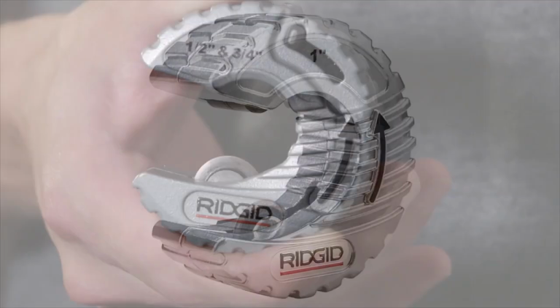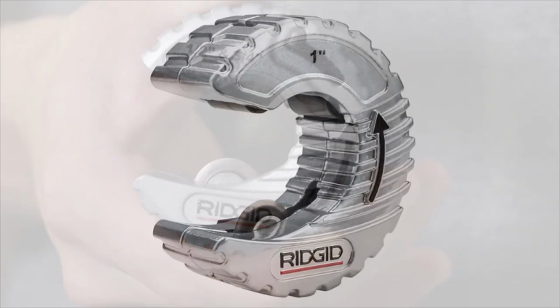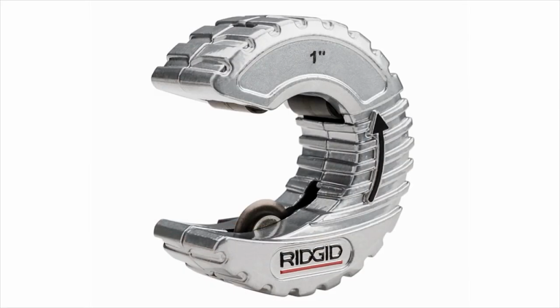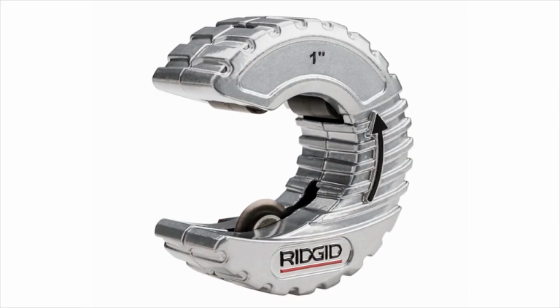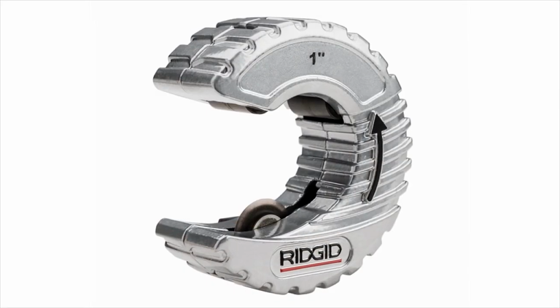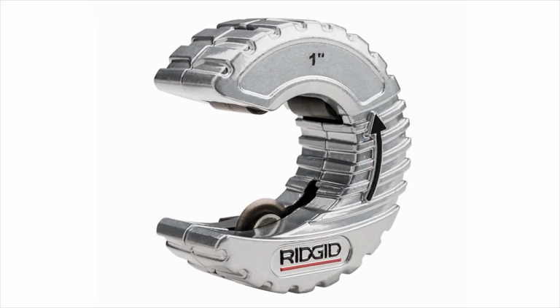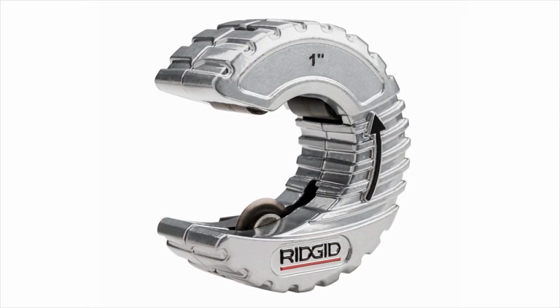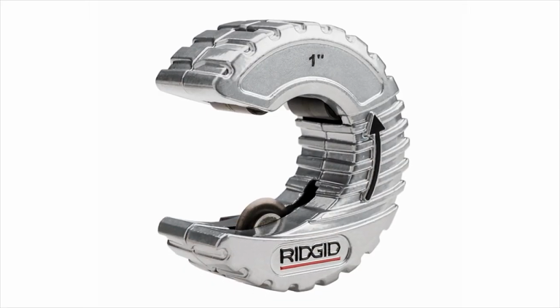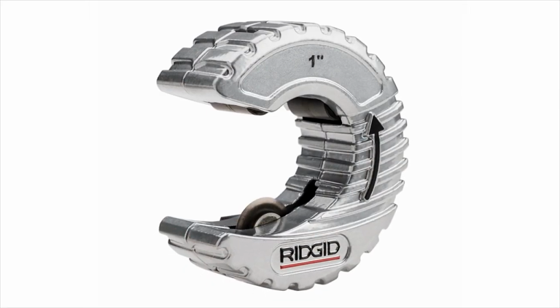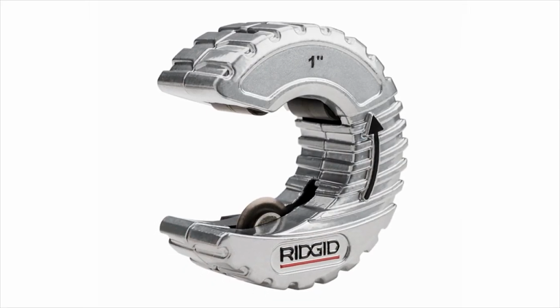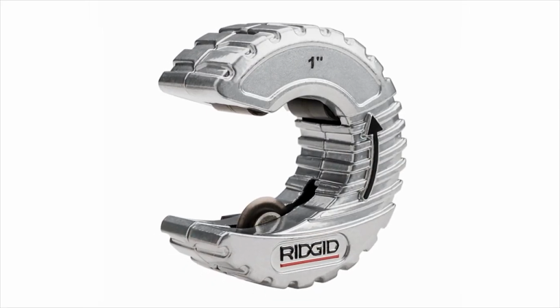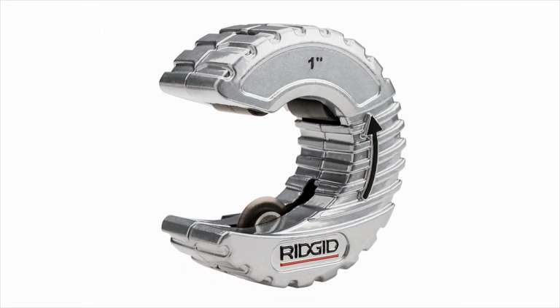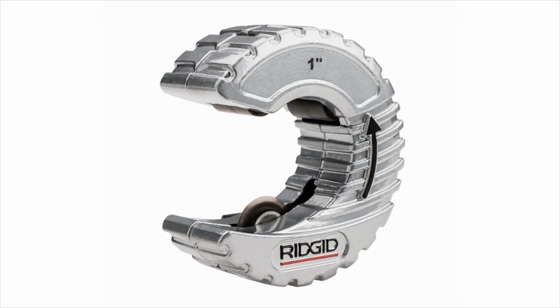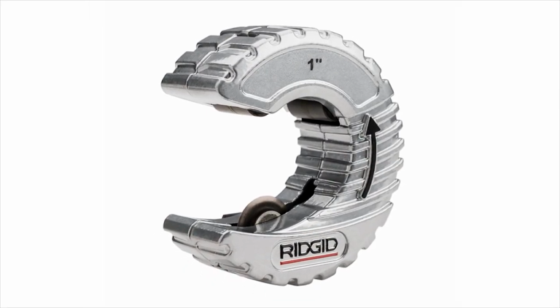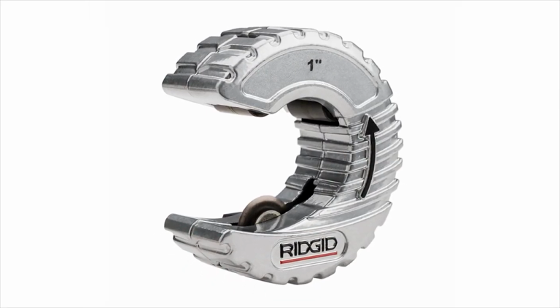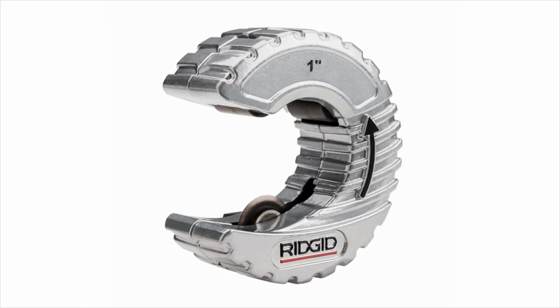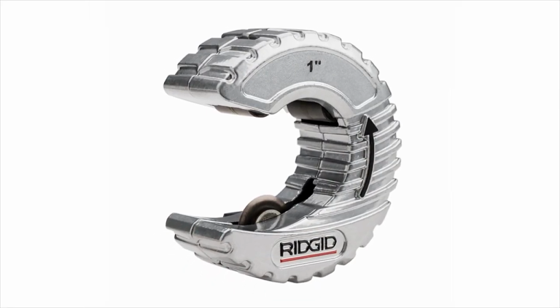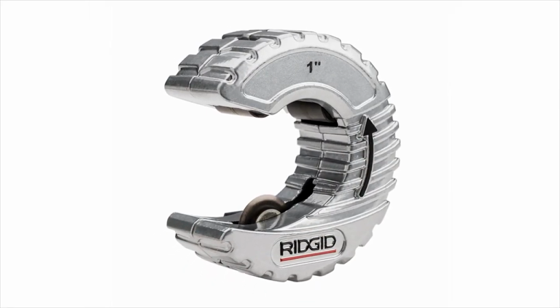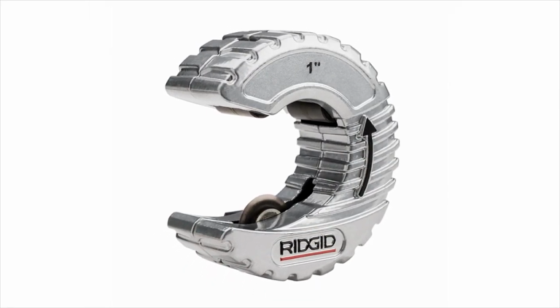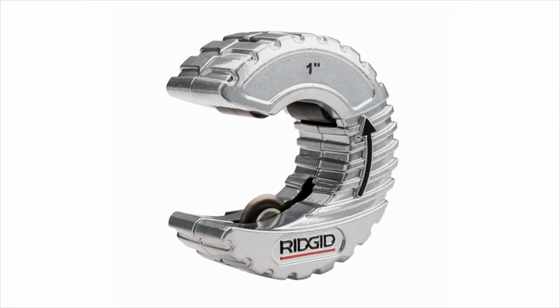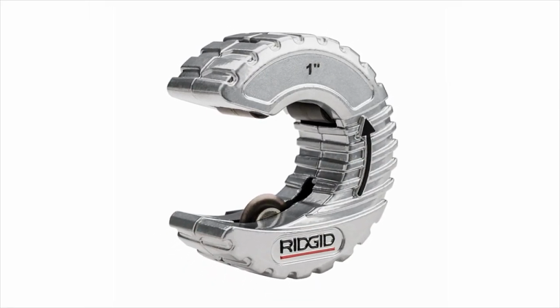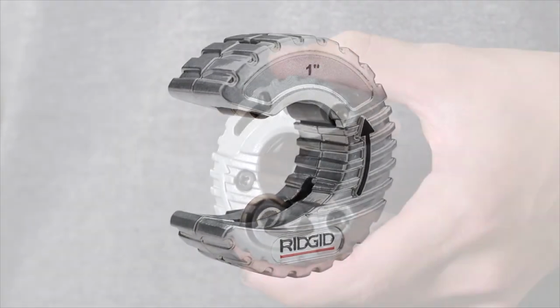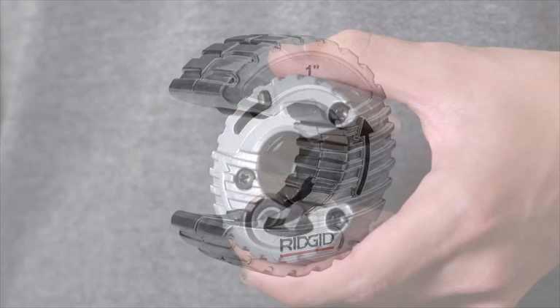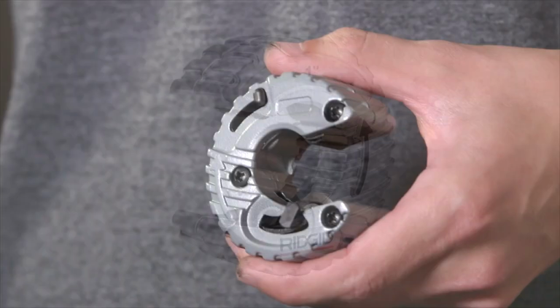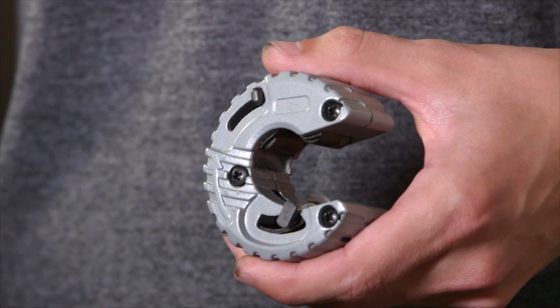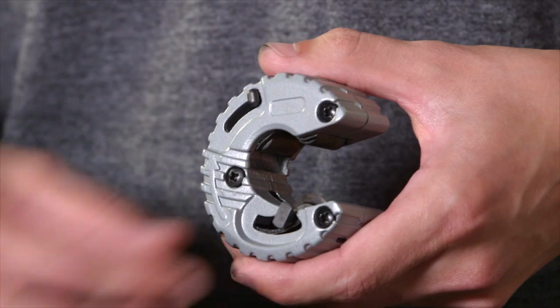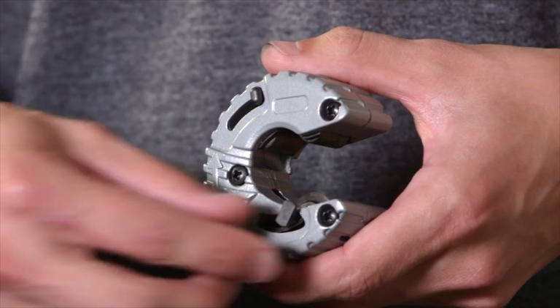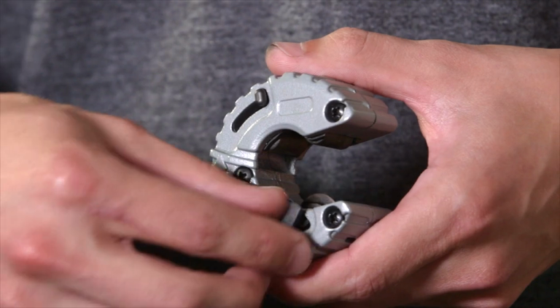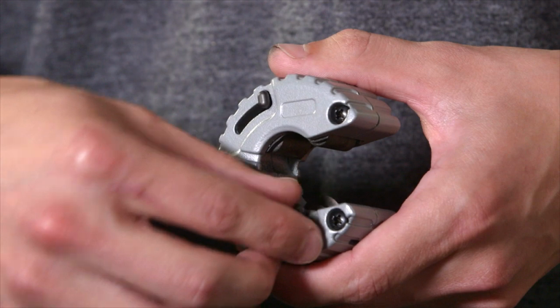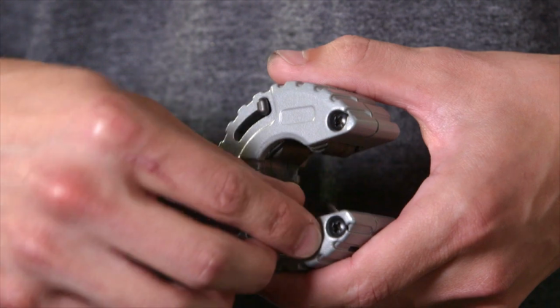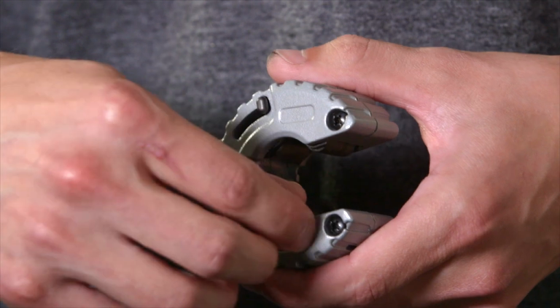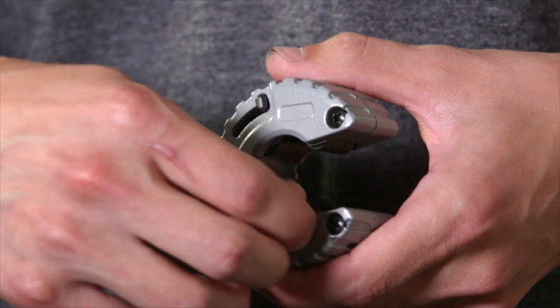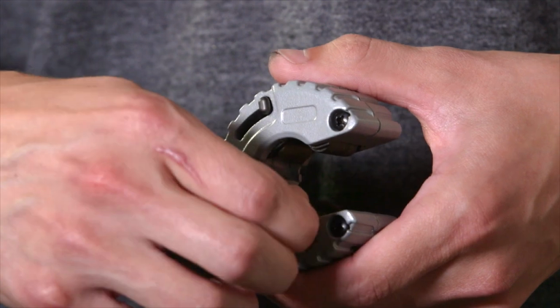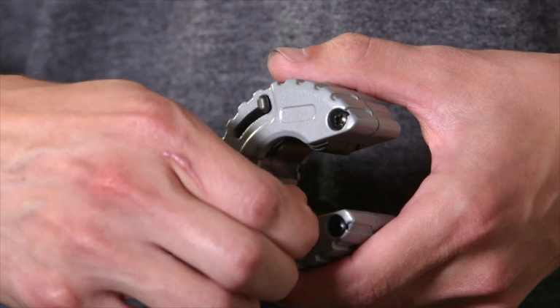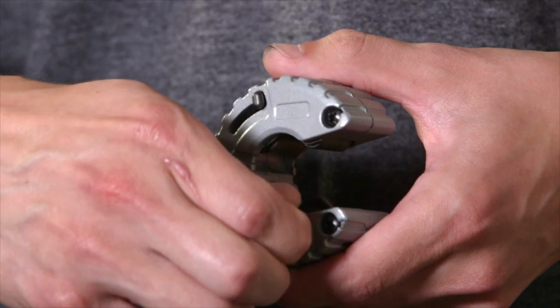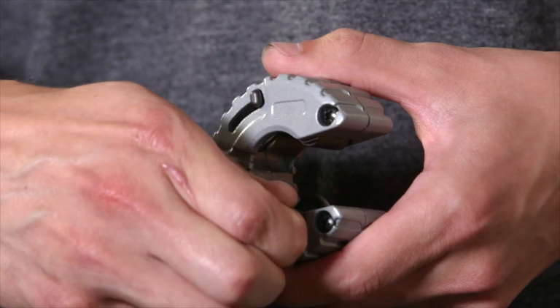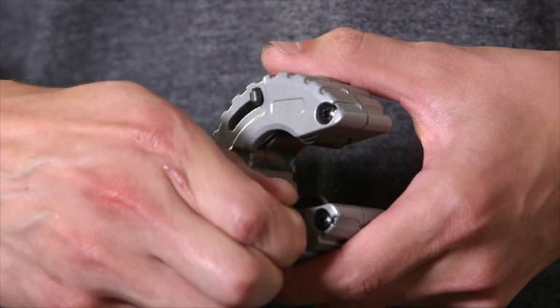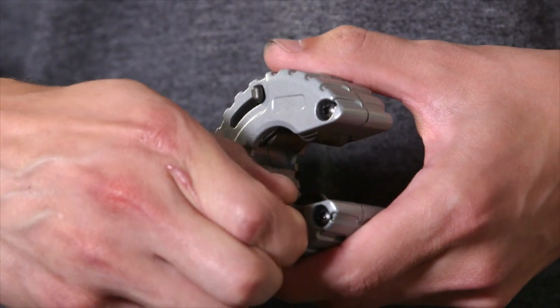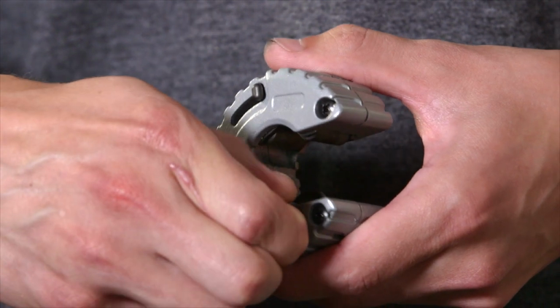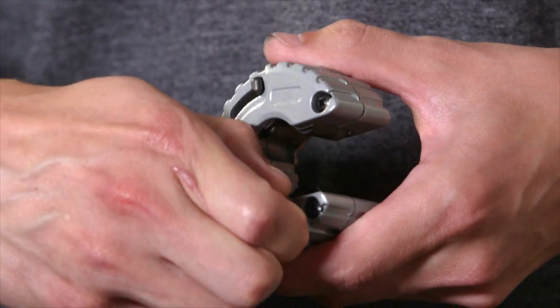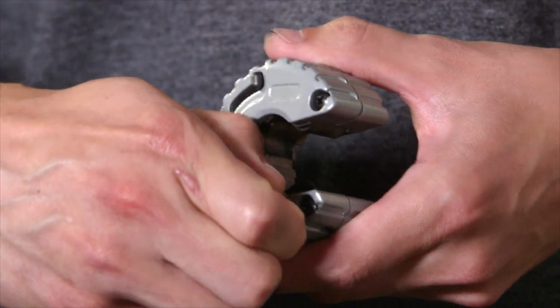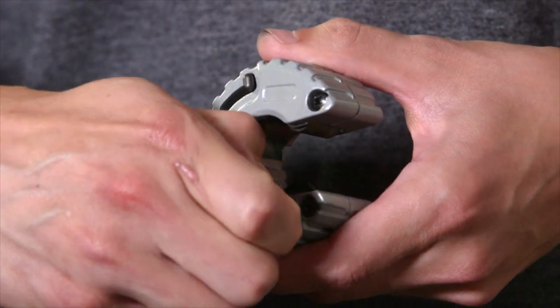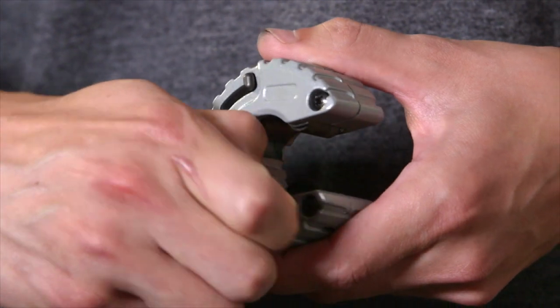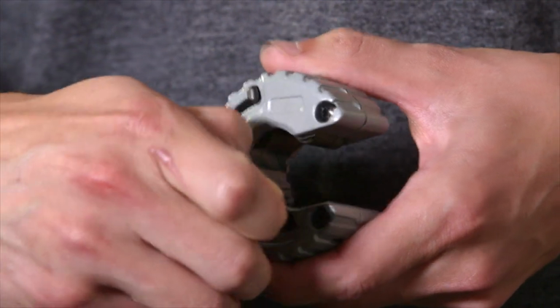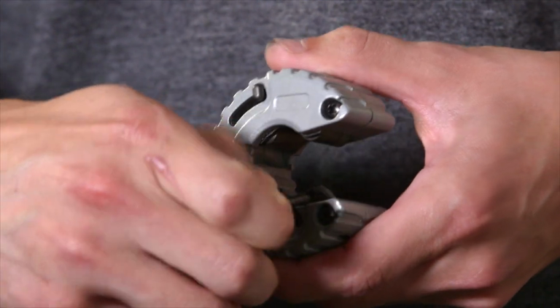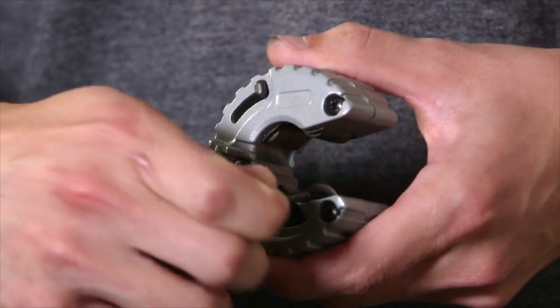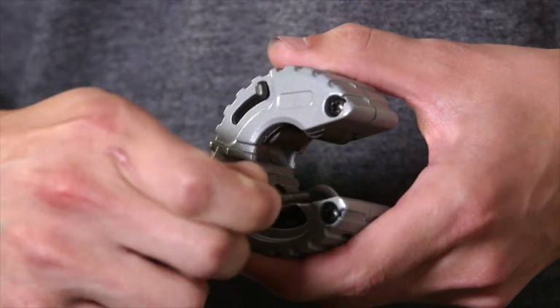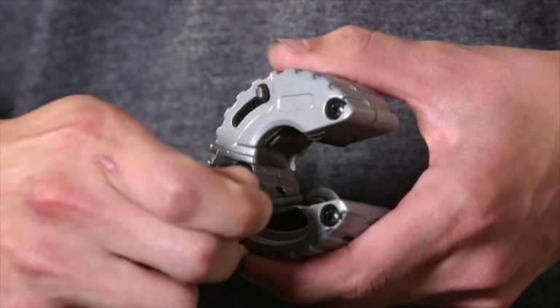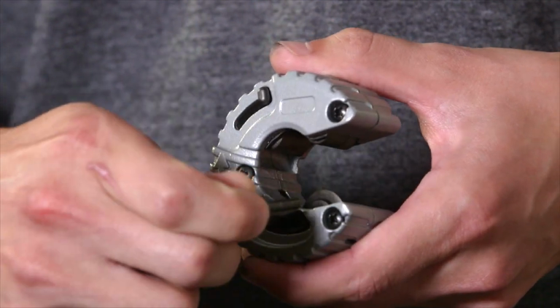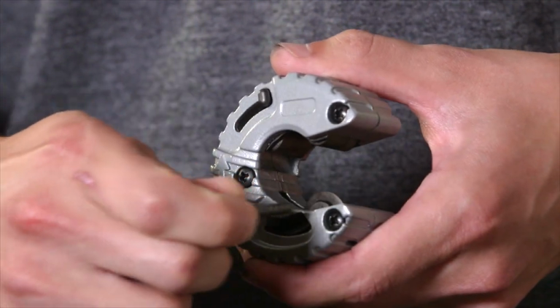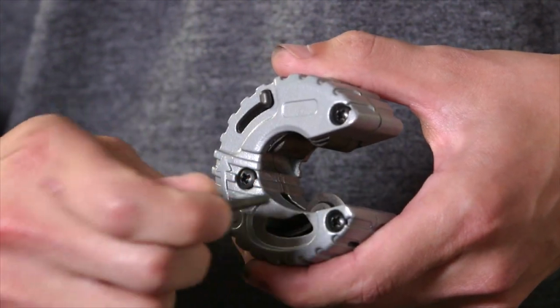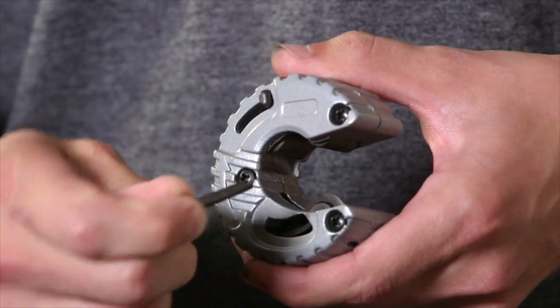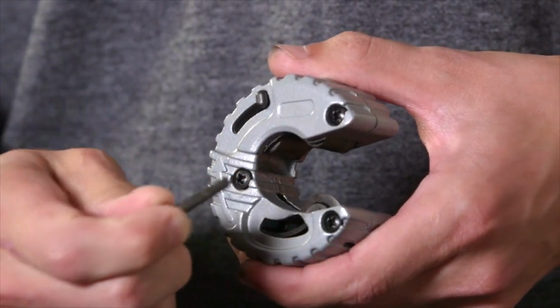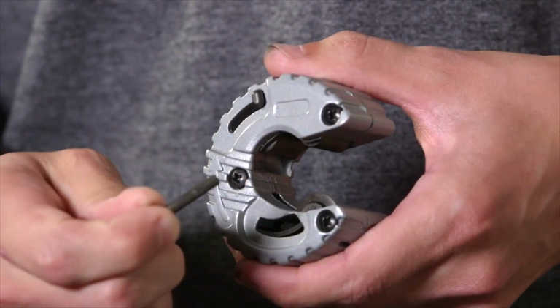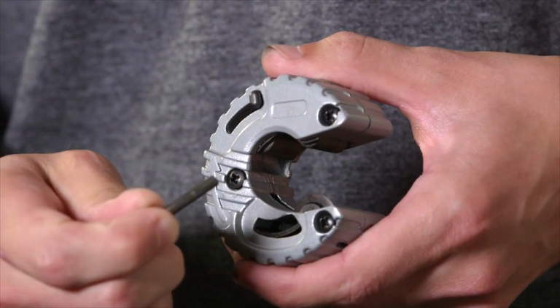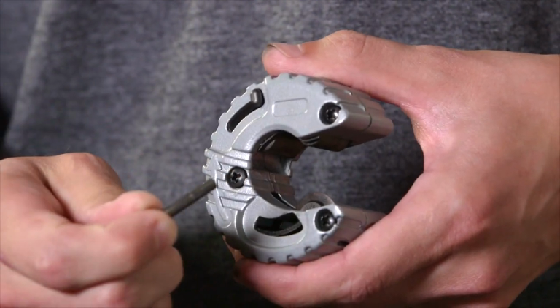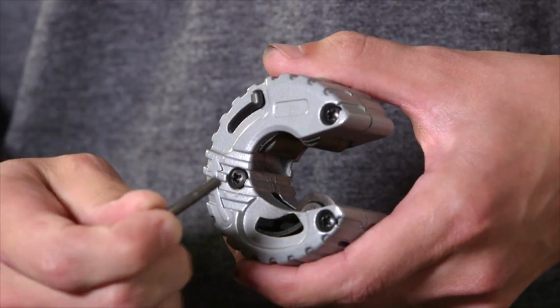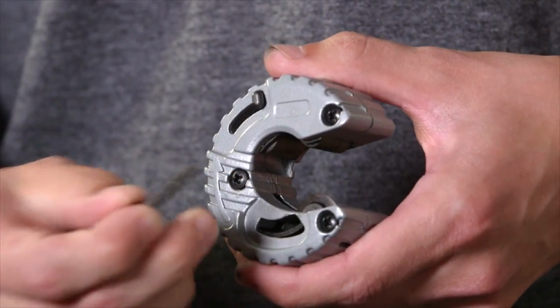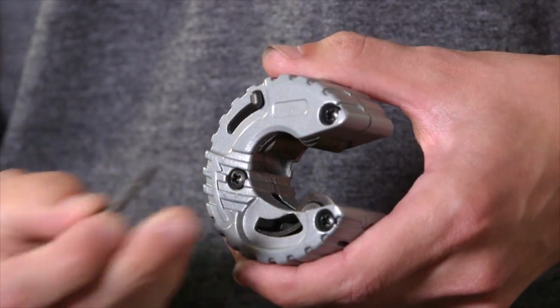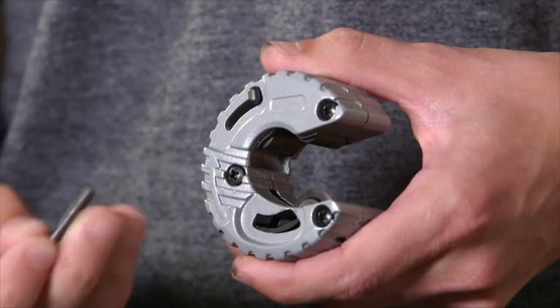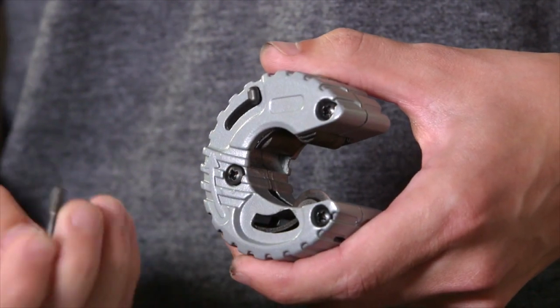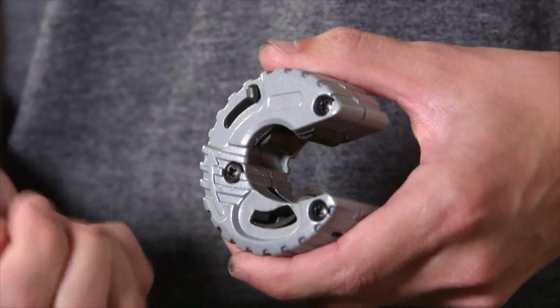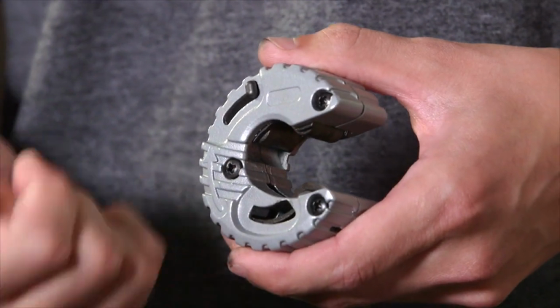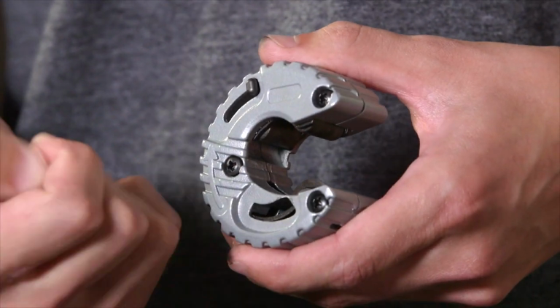The other model has a one-inch capacity. The RIDGID Excel wheel pin makes cutter wheel replacement quick and simple.